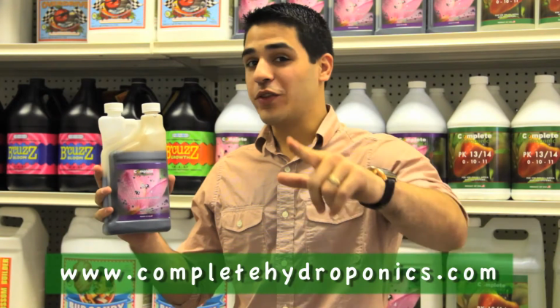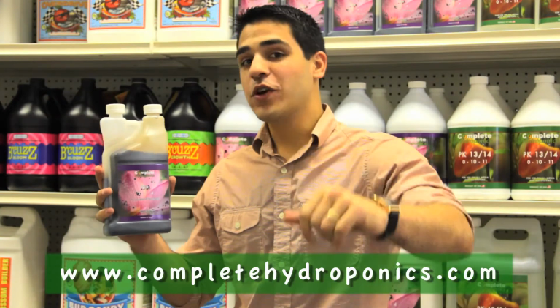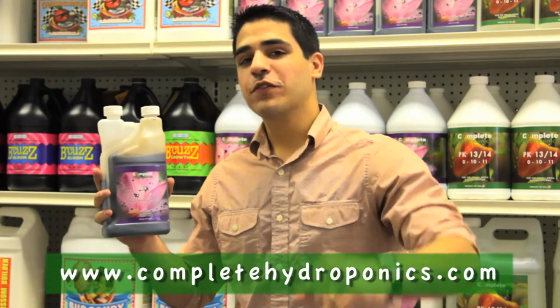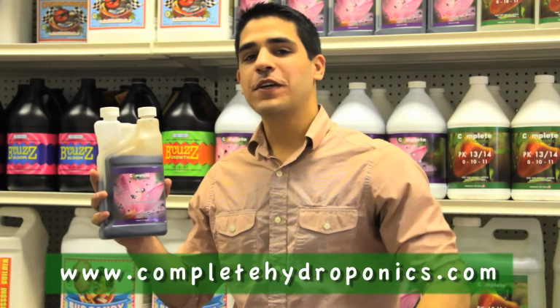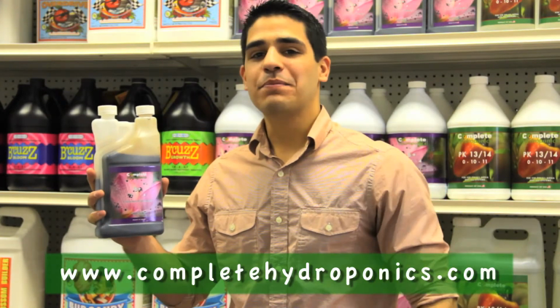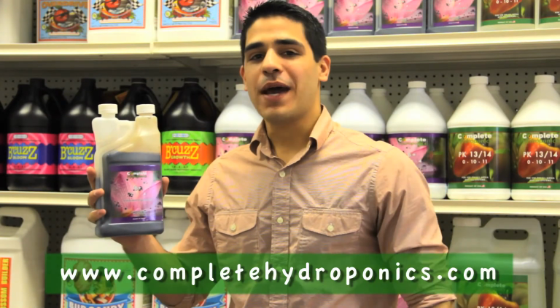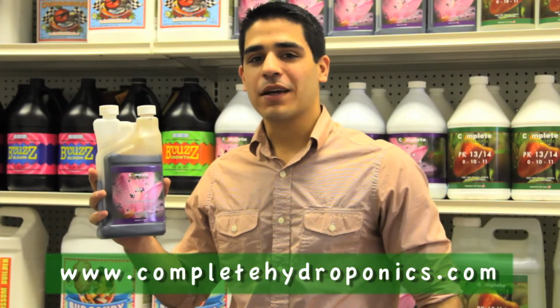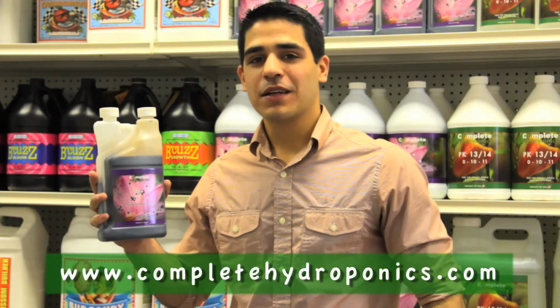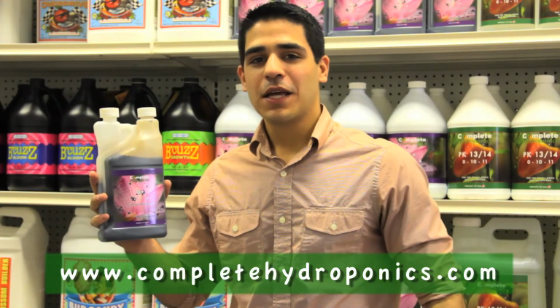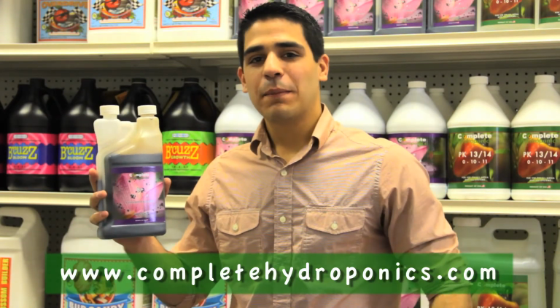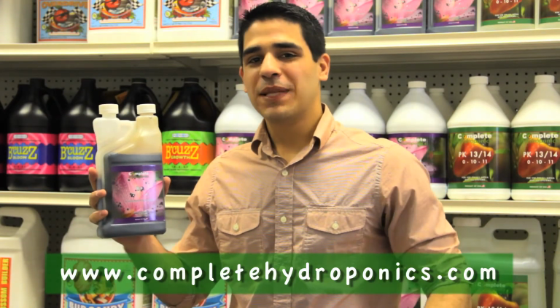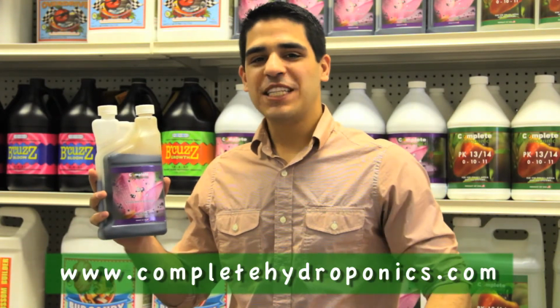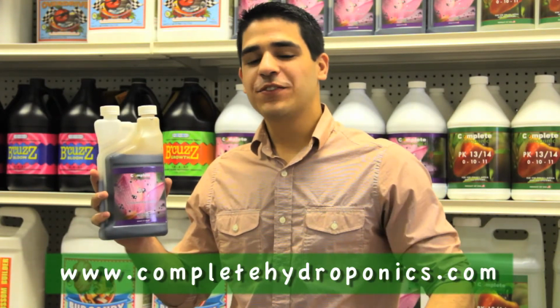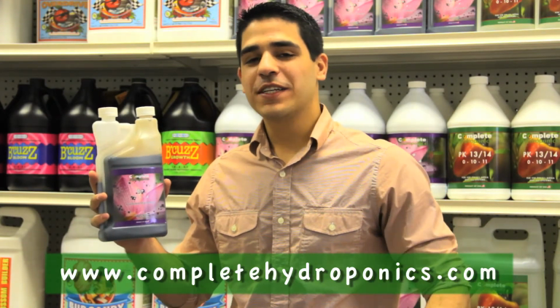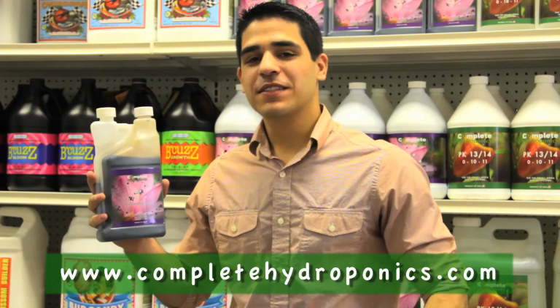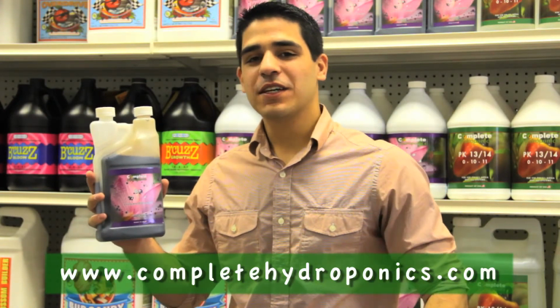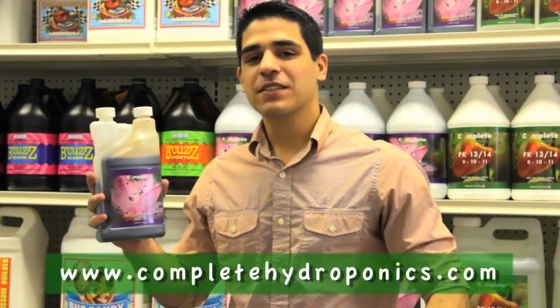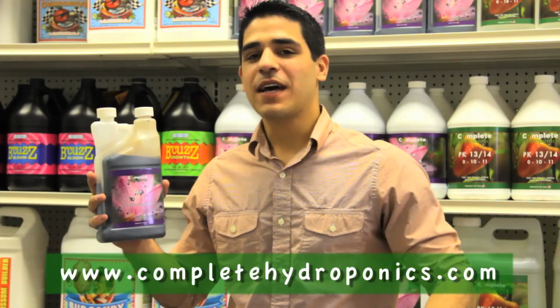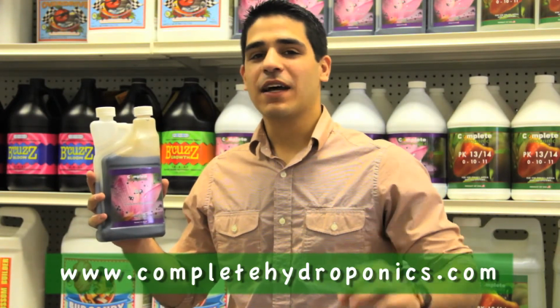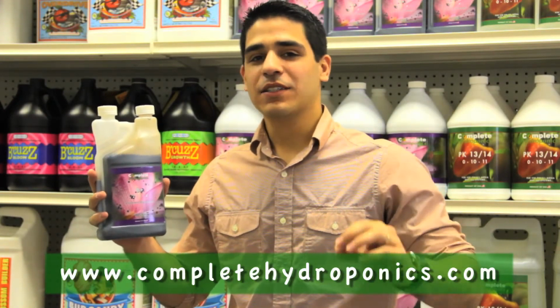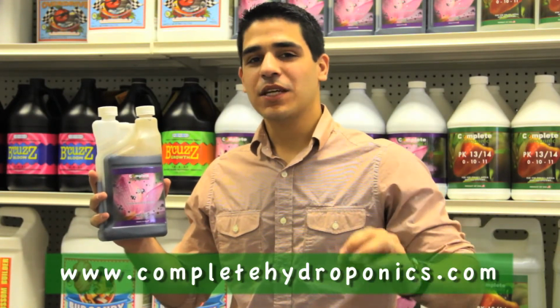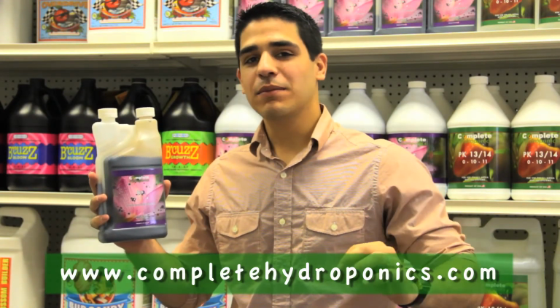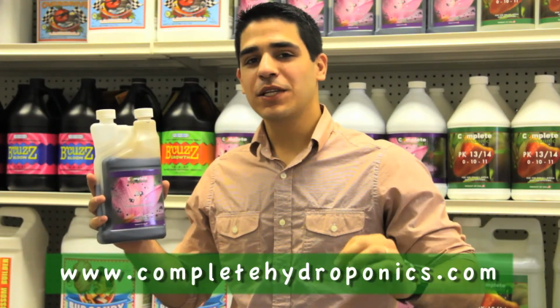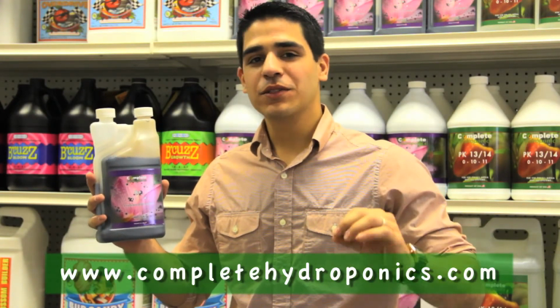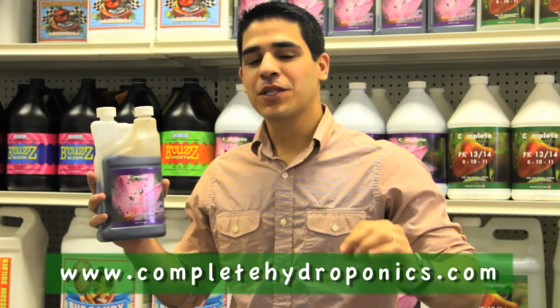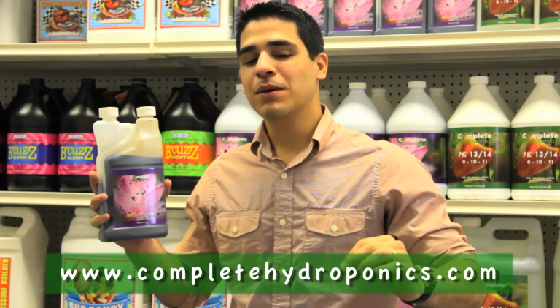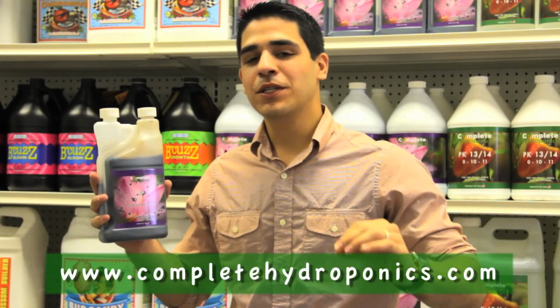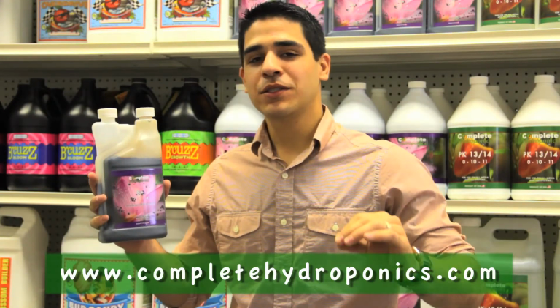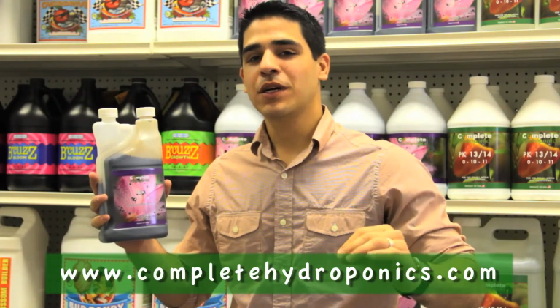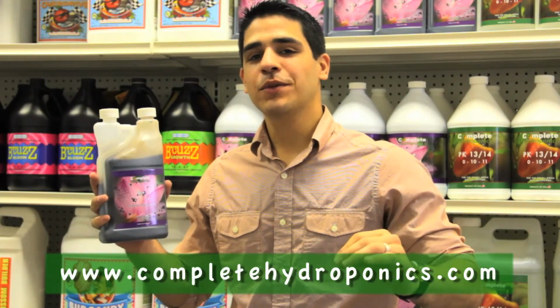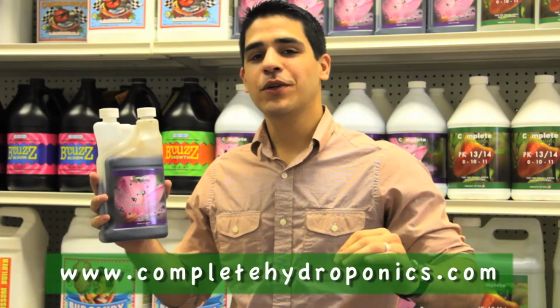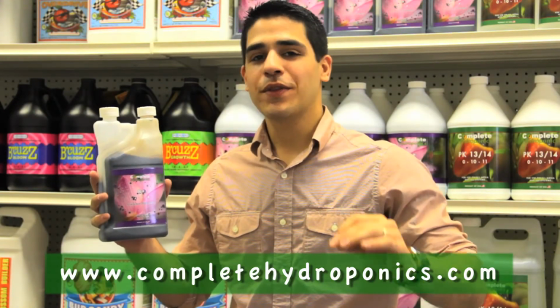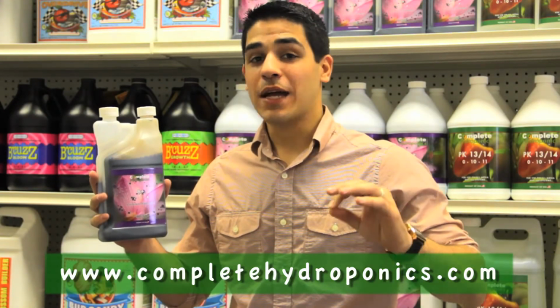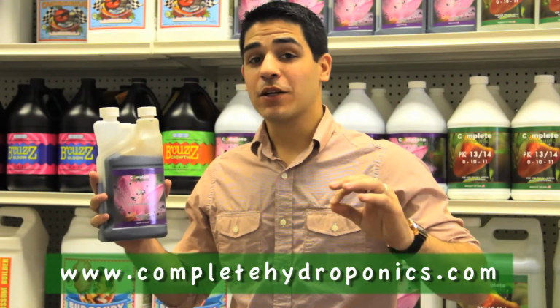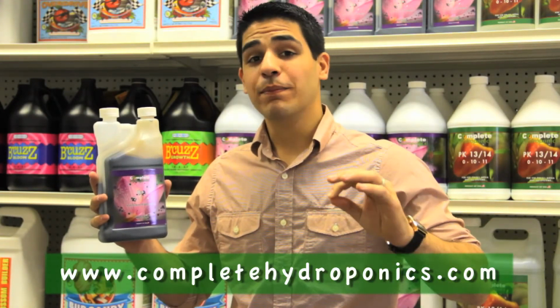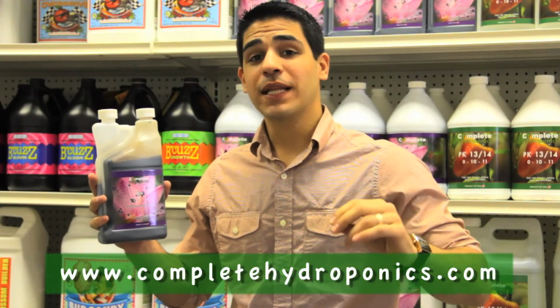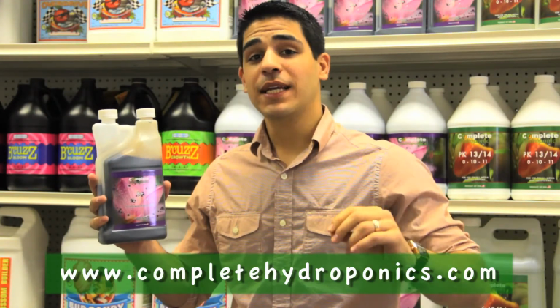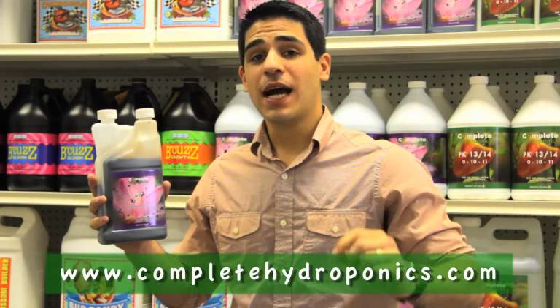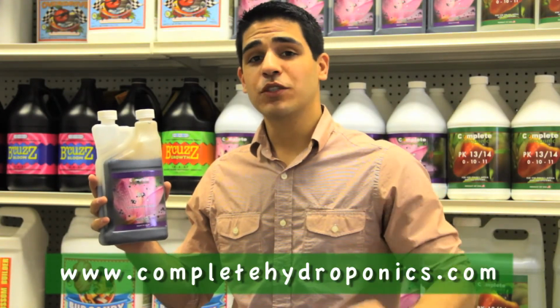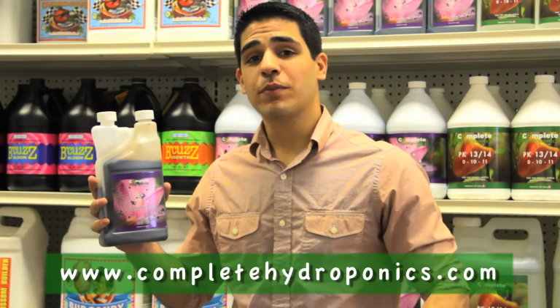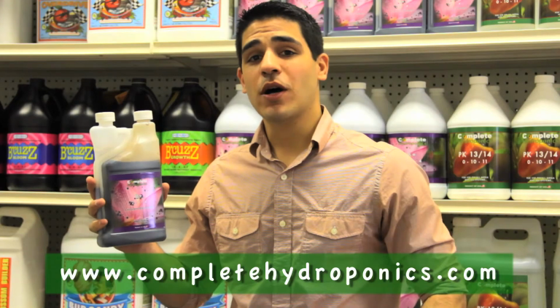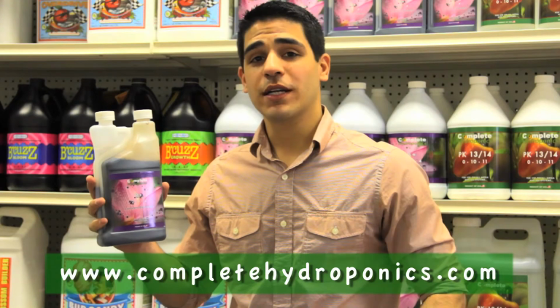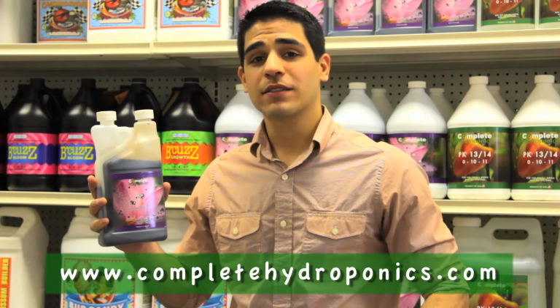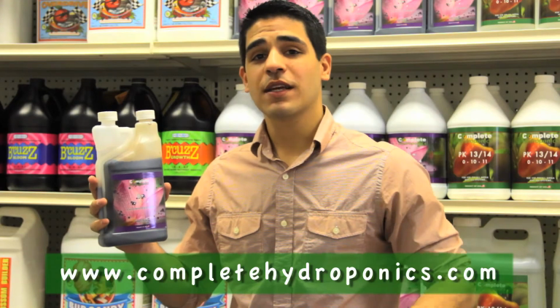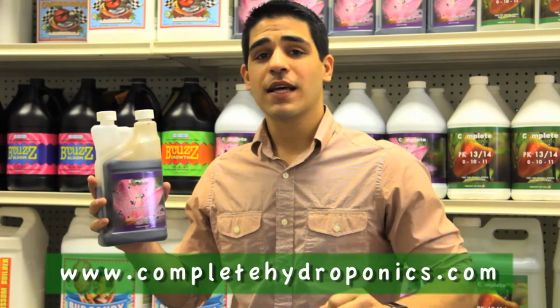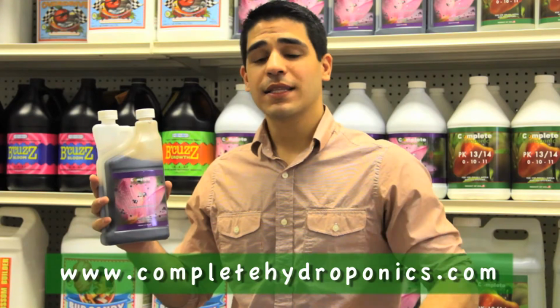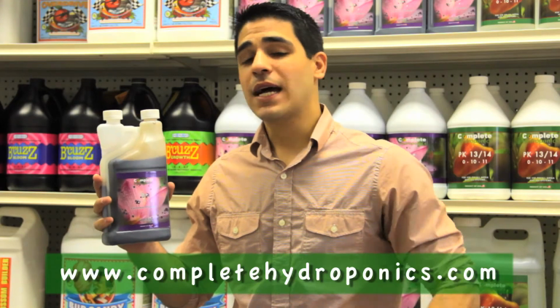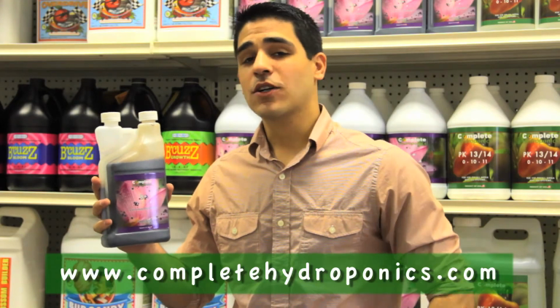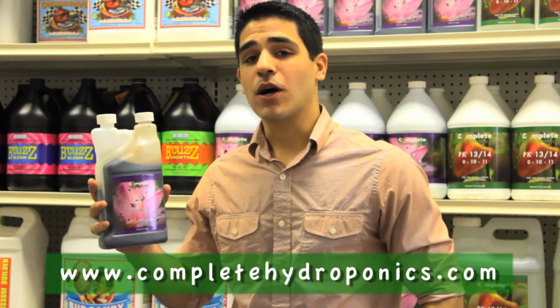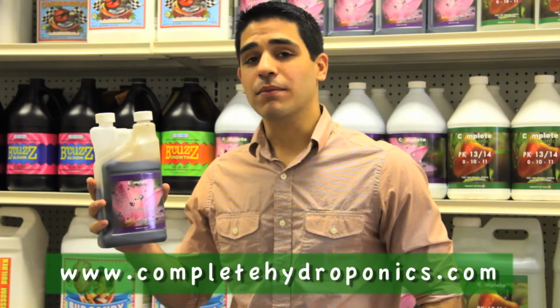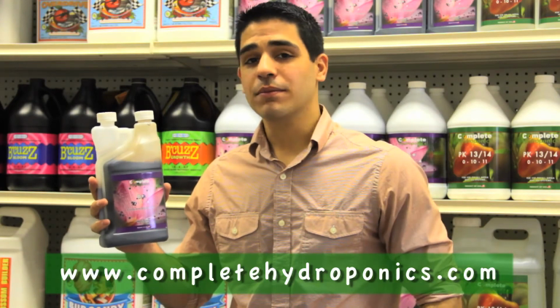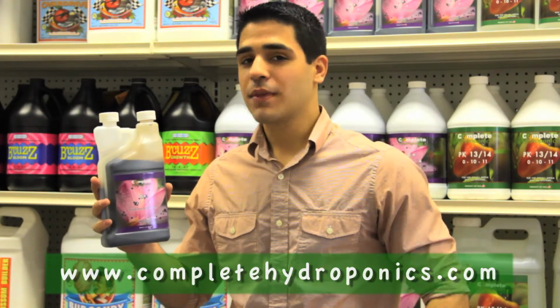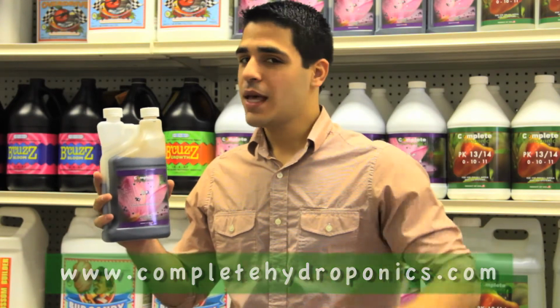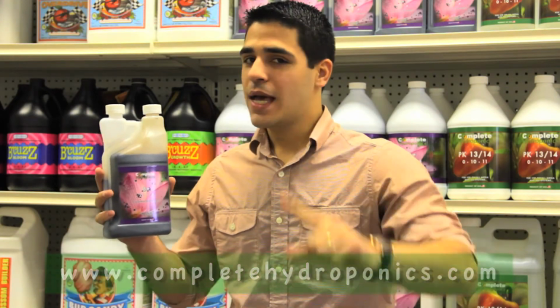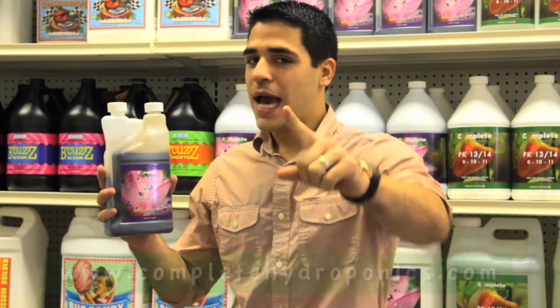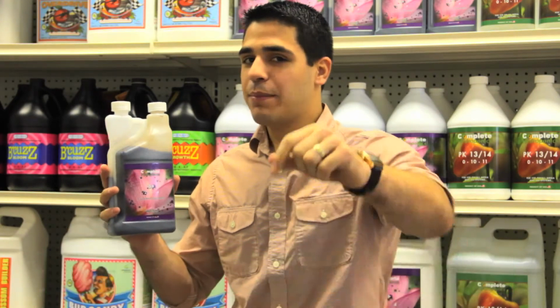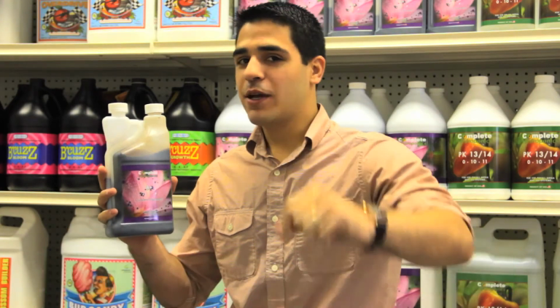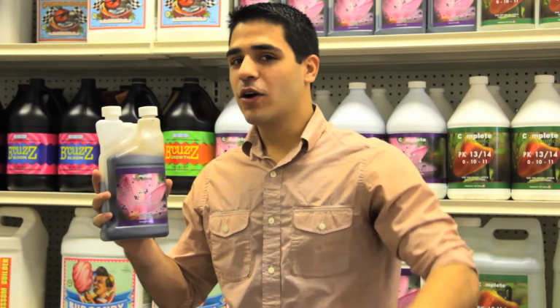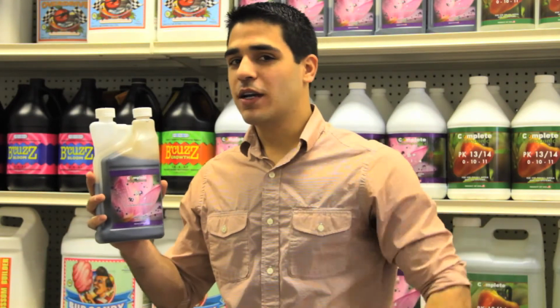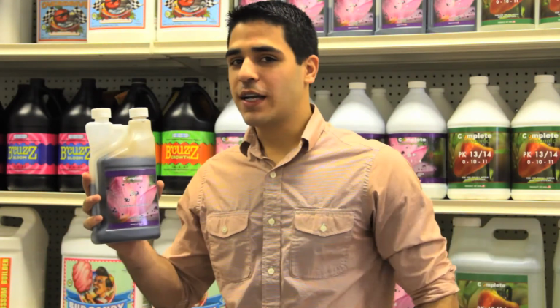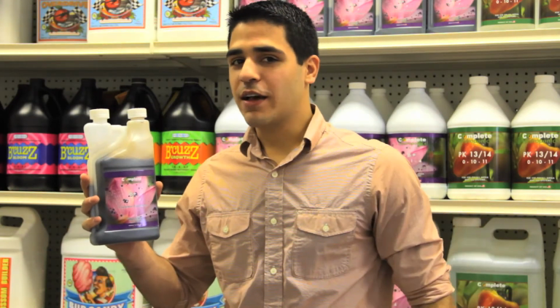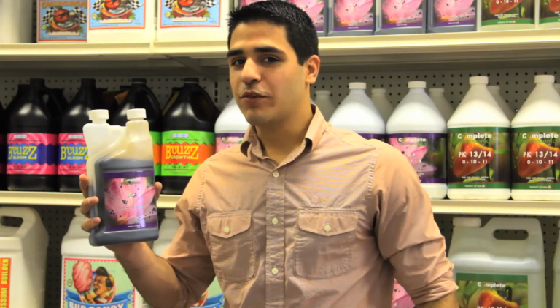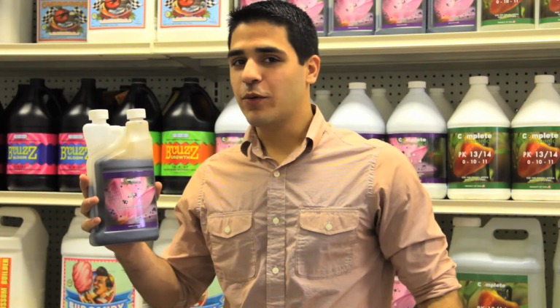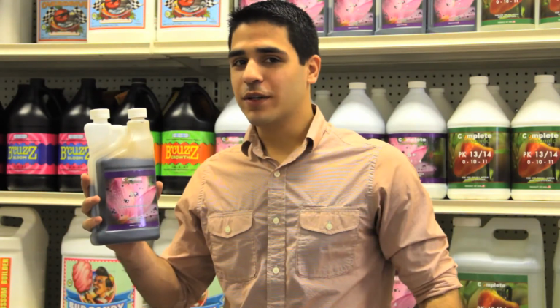If you have any further questions or would like to provide us with your feedback, please visit us at www.CompleteHydroponics.com. Happy Gardening everyone!